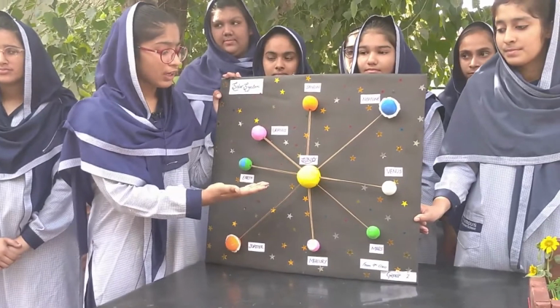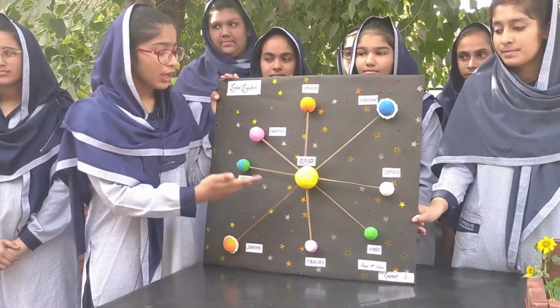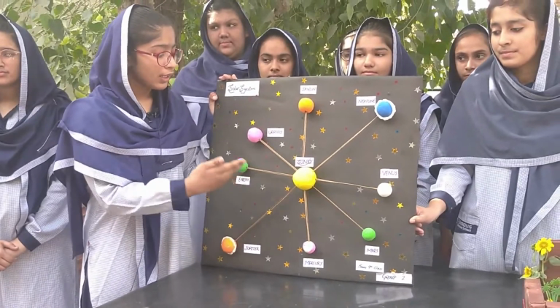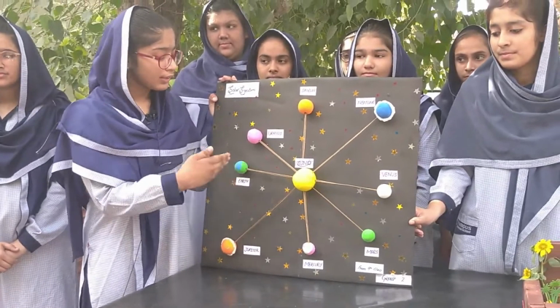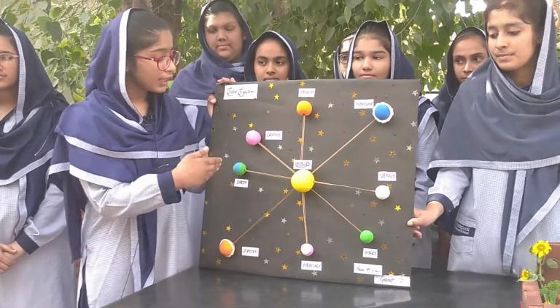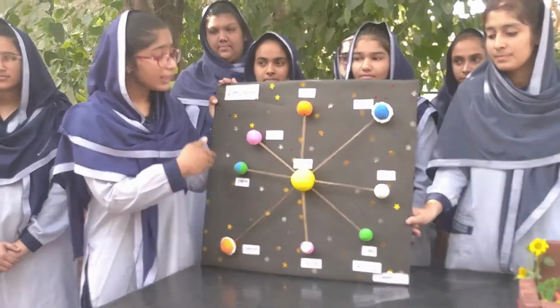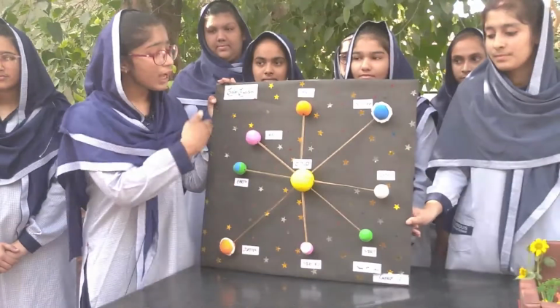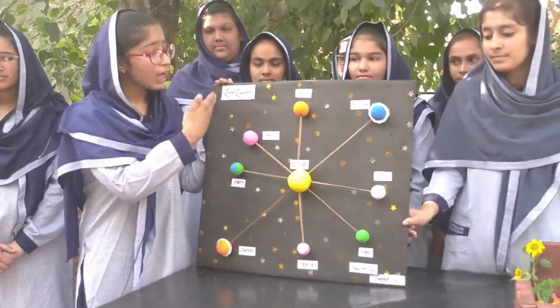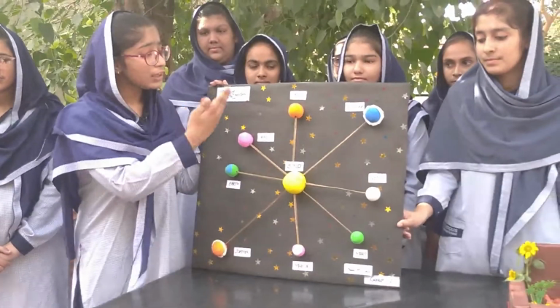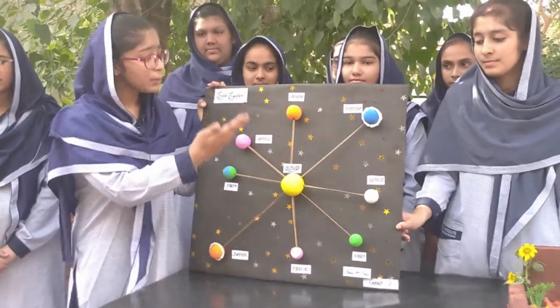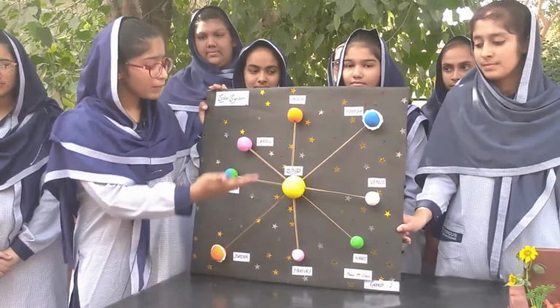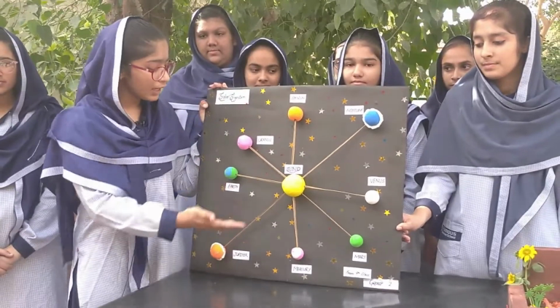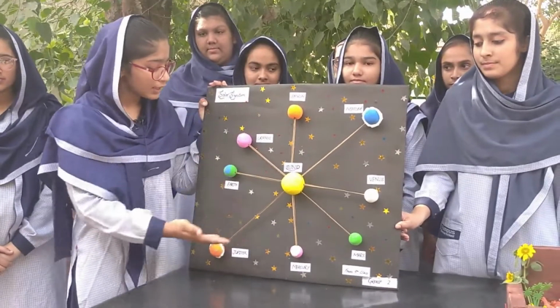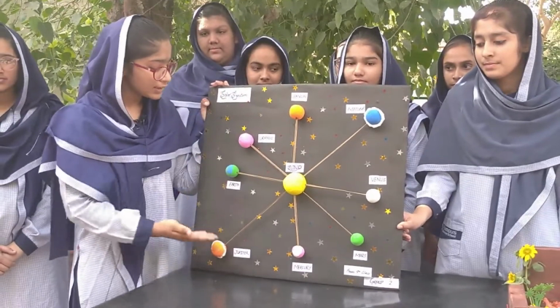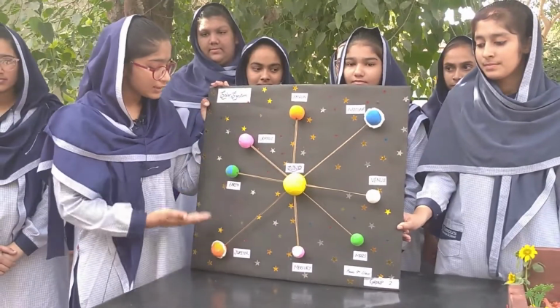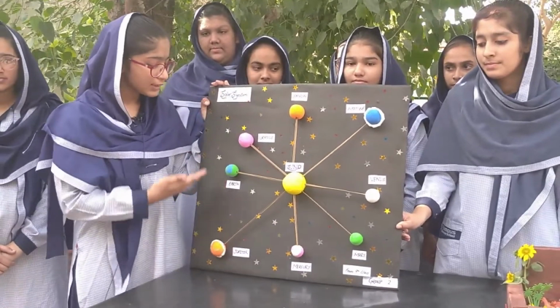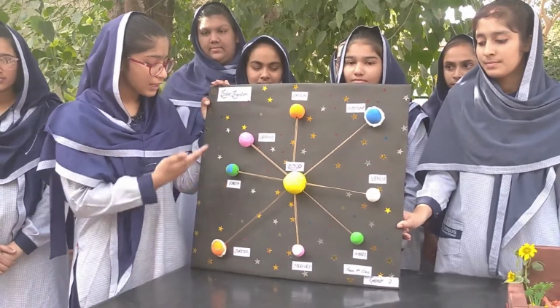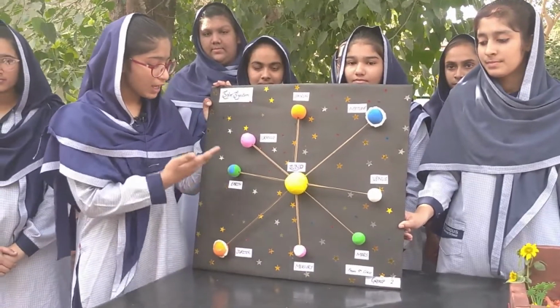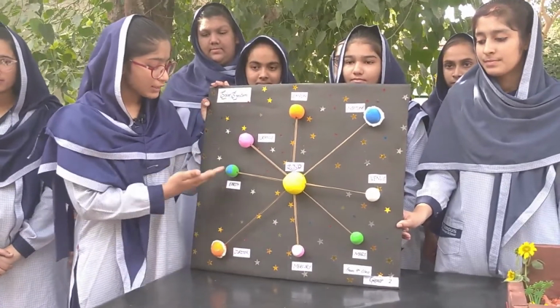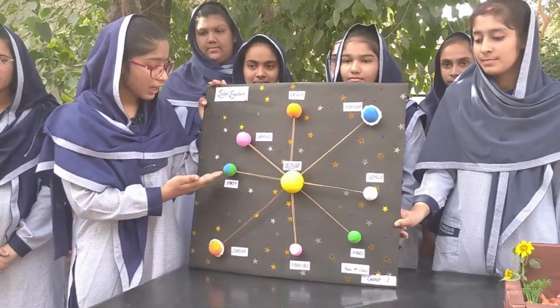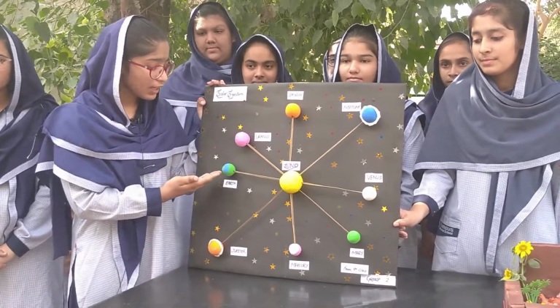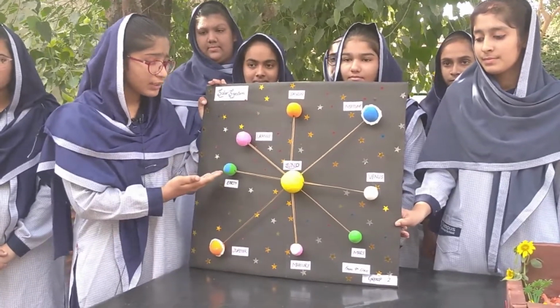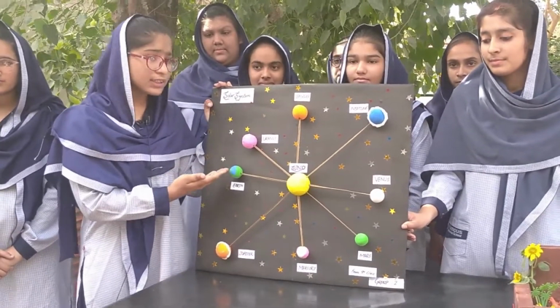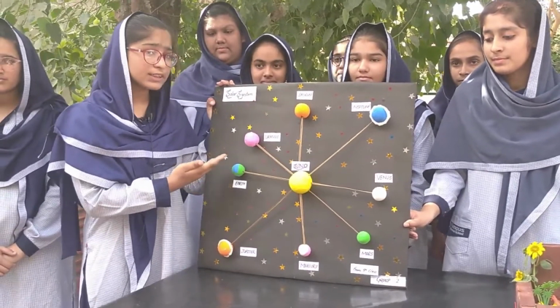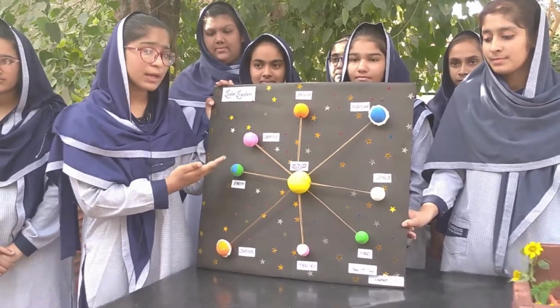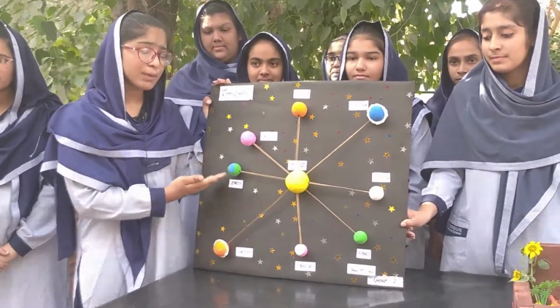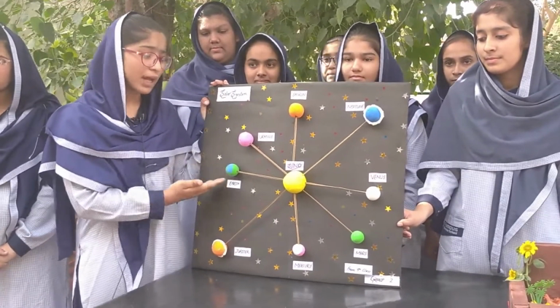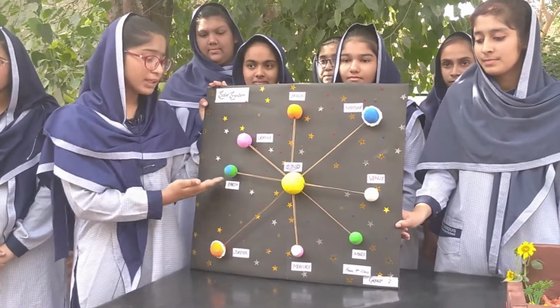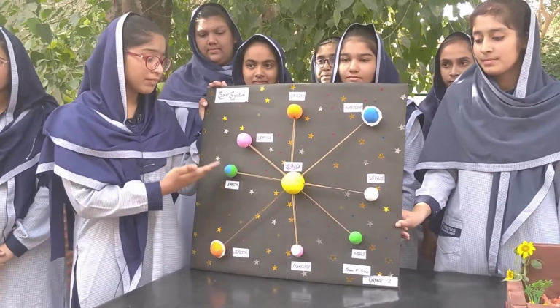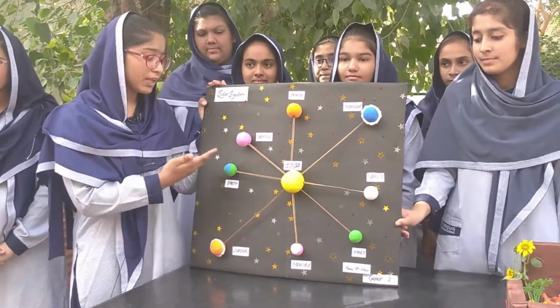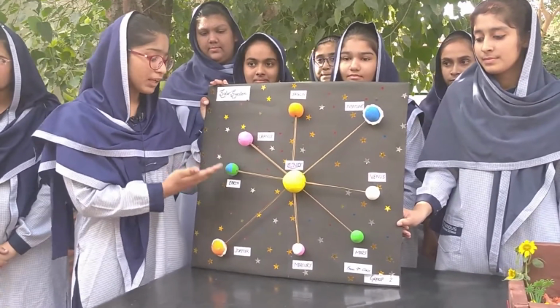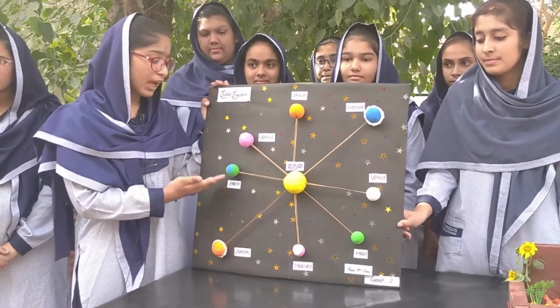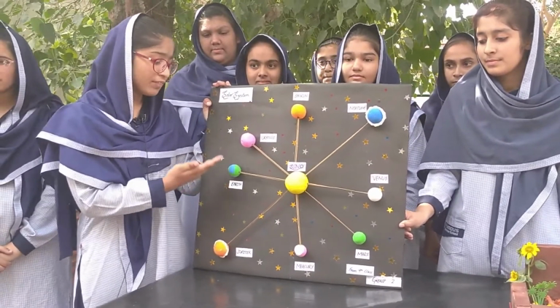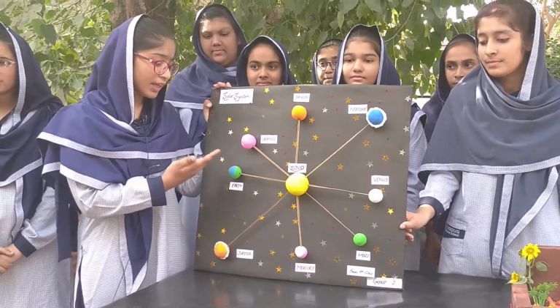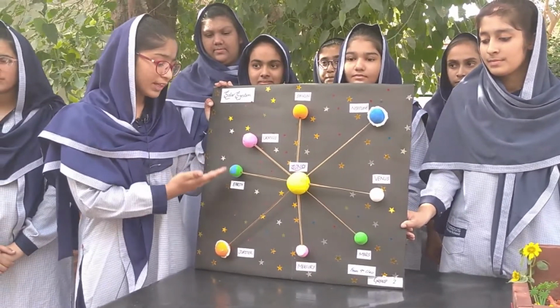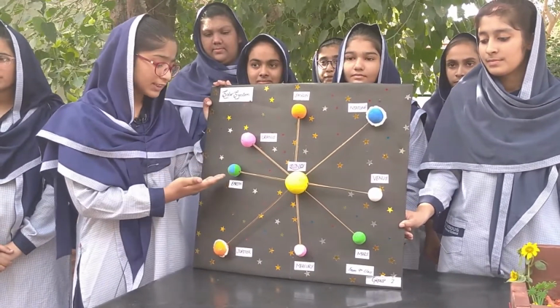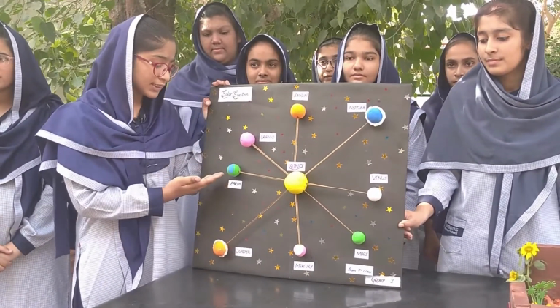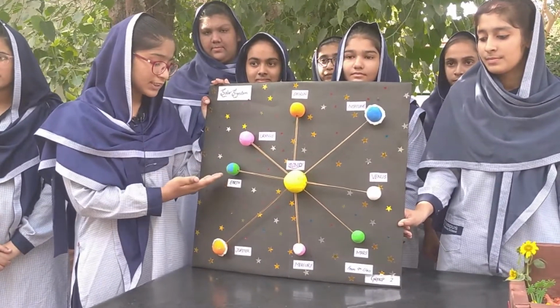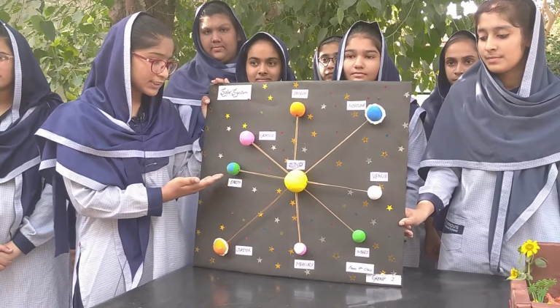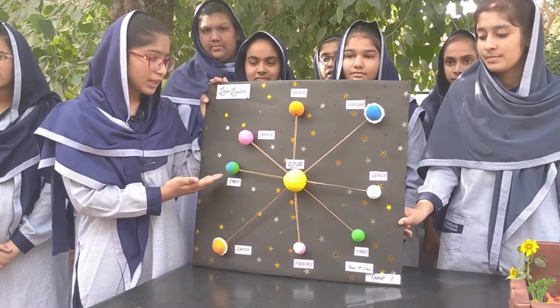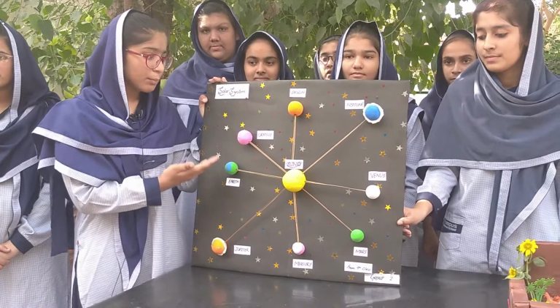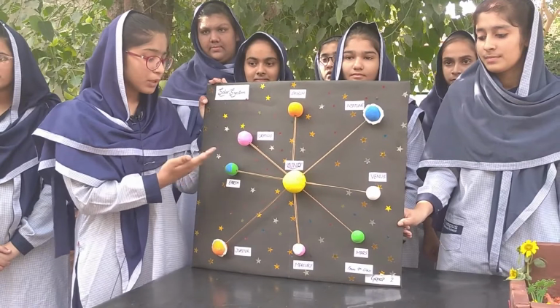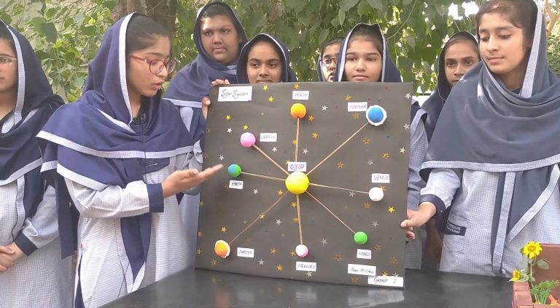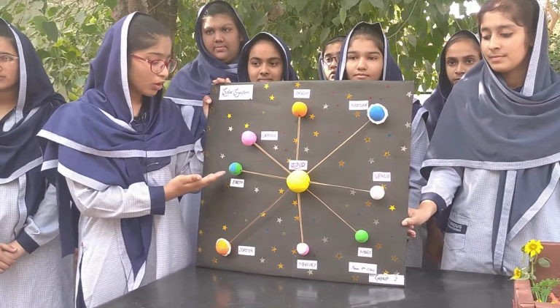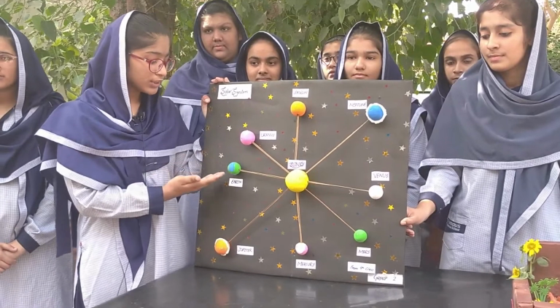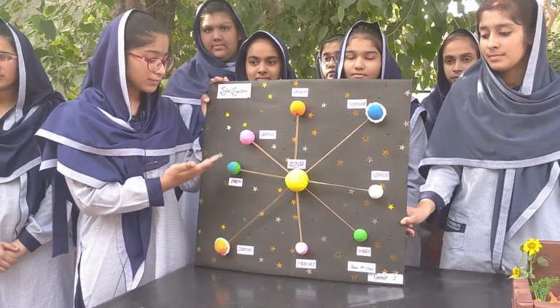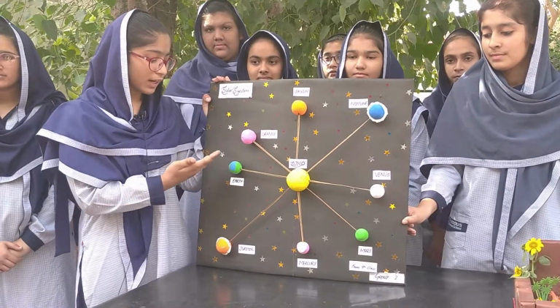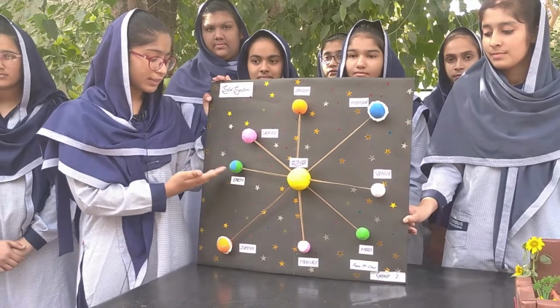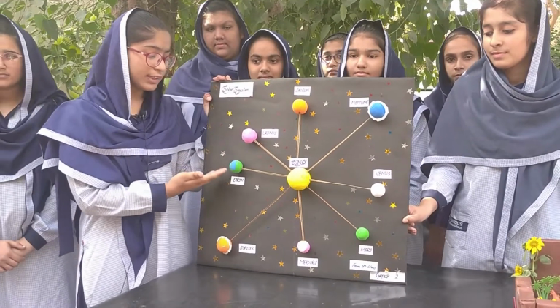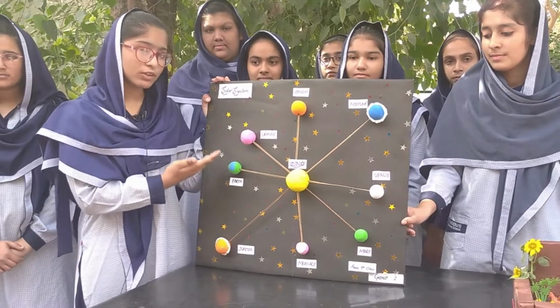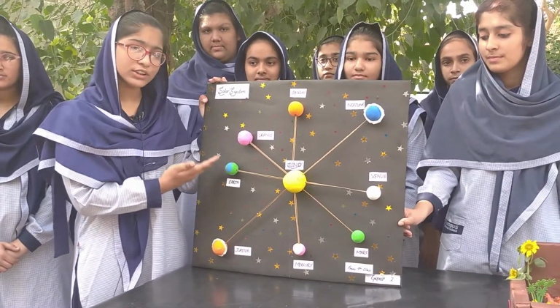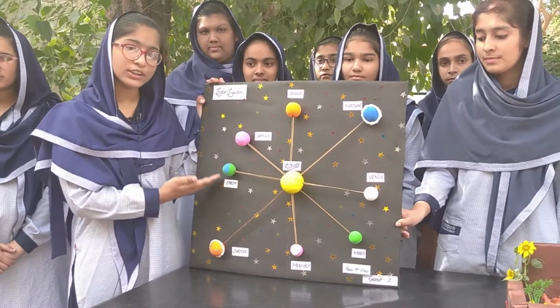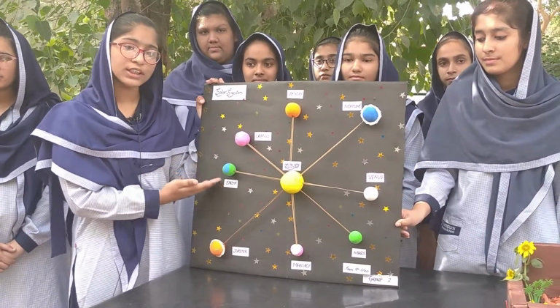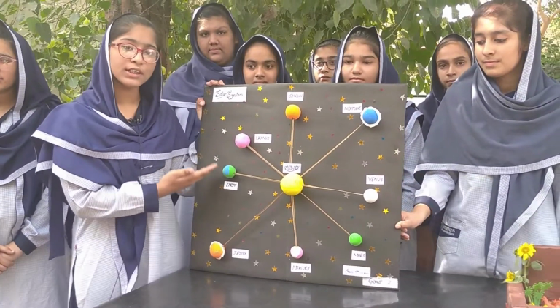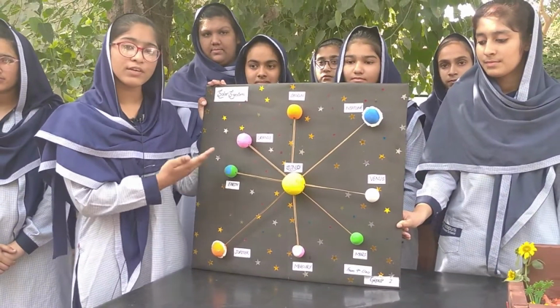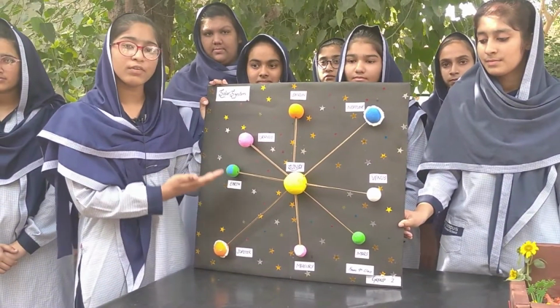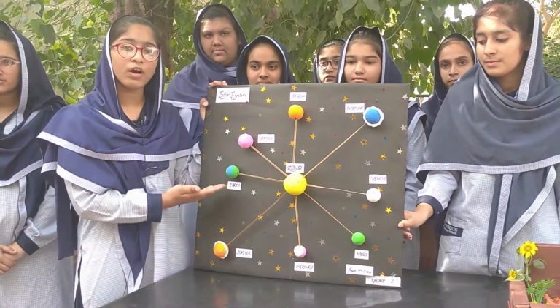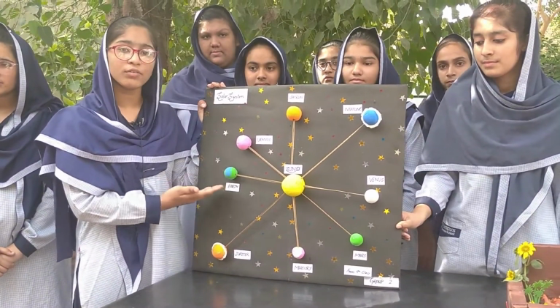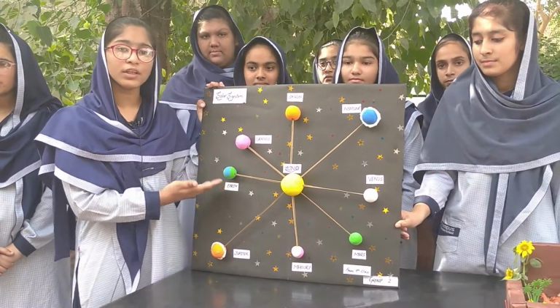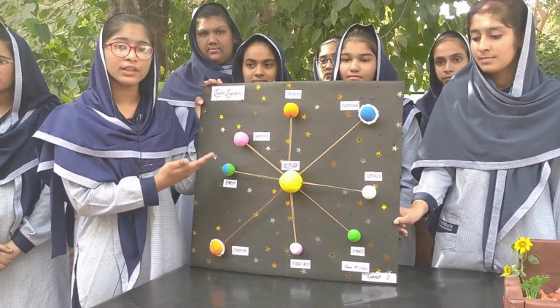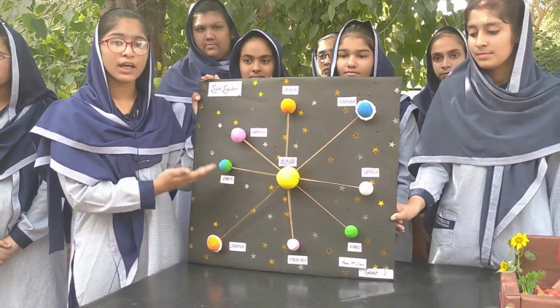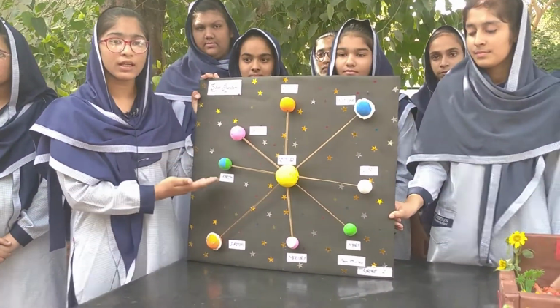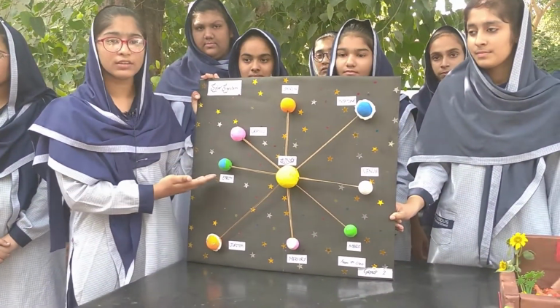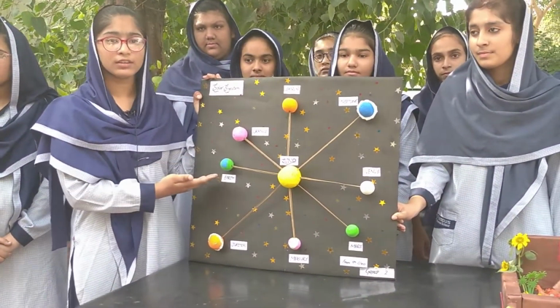Among all the planets, Earth is the planet where life can exist, because water and oxygen can be found on Earth.